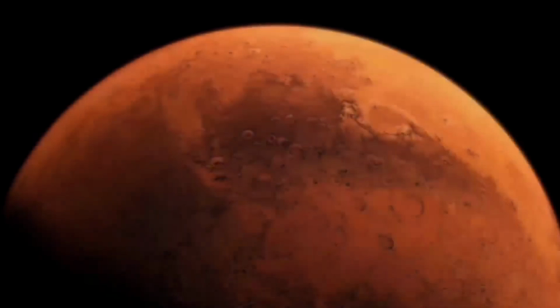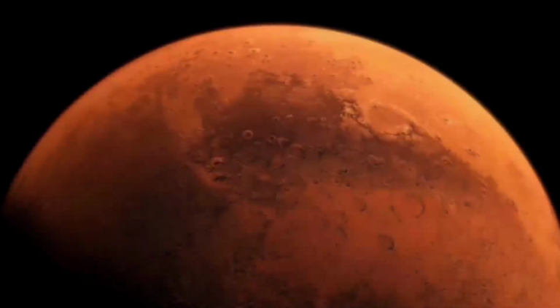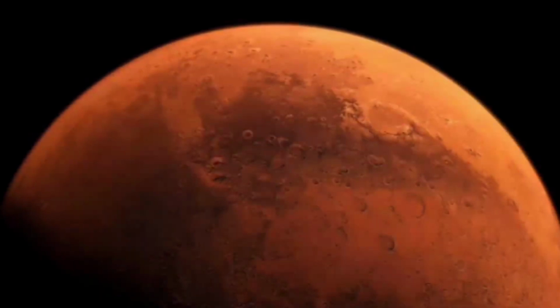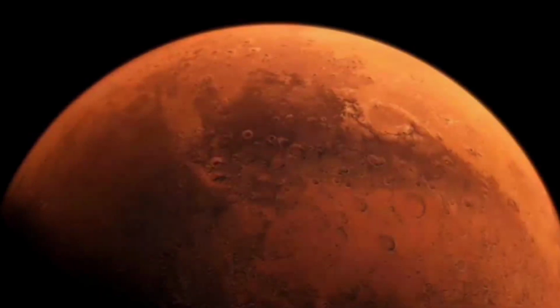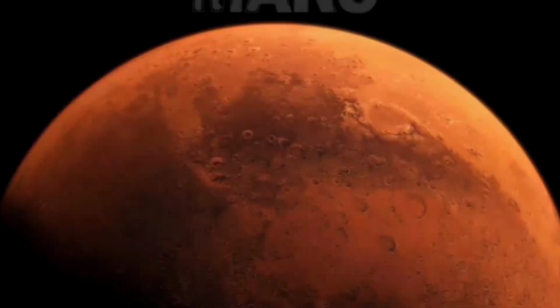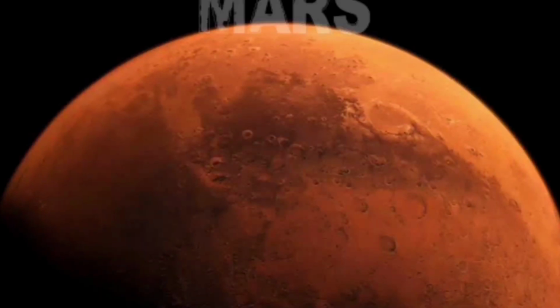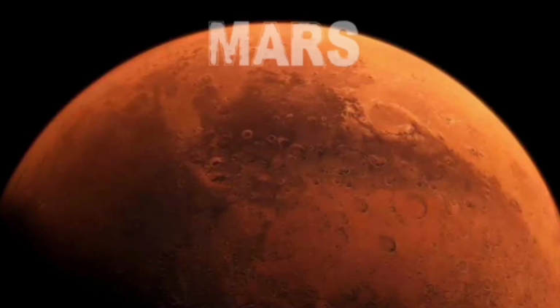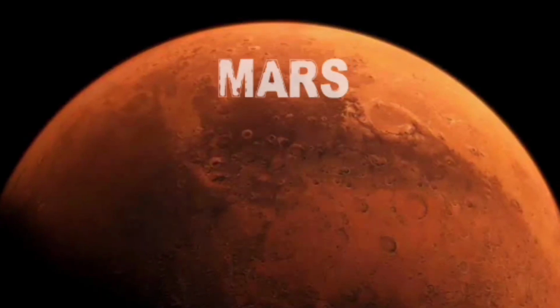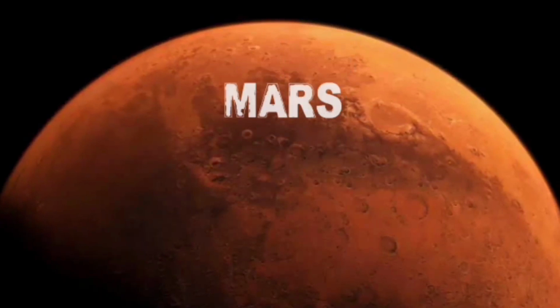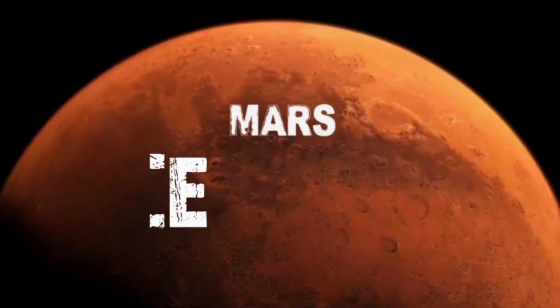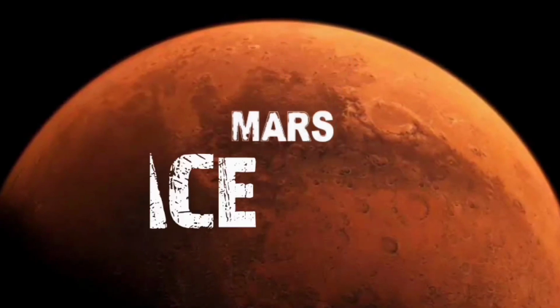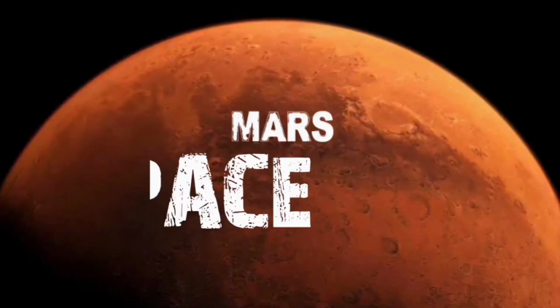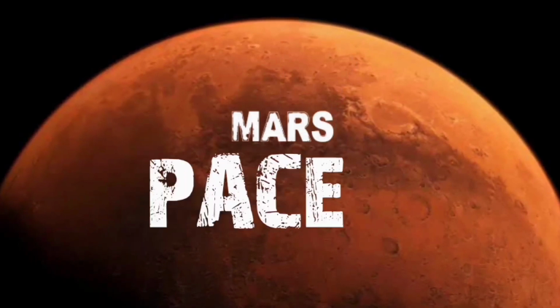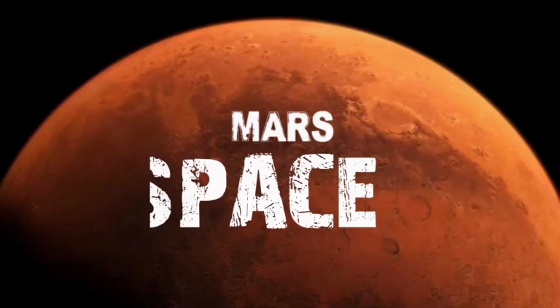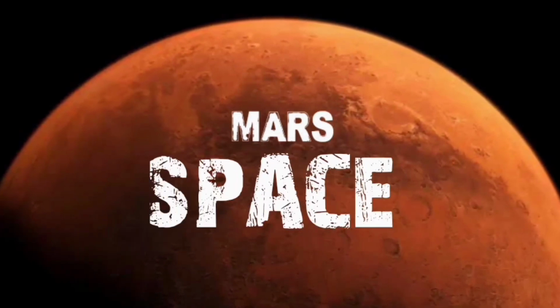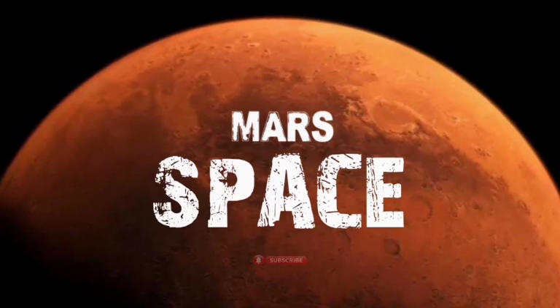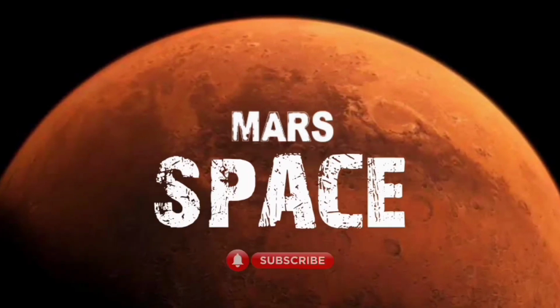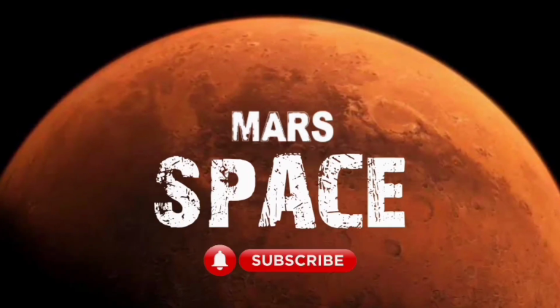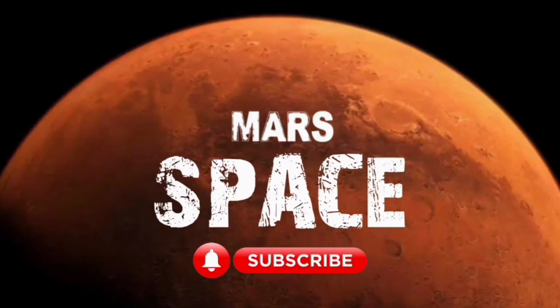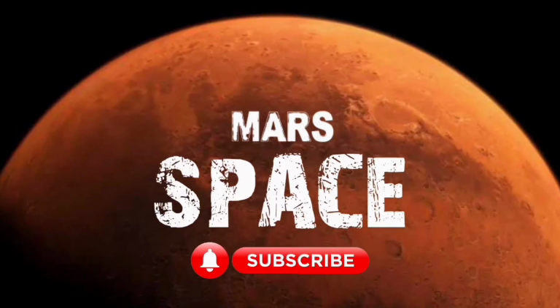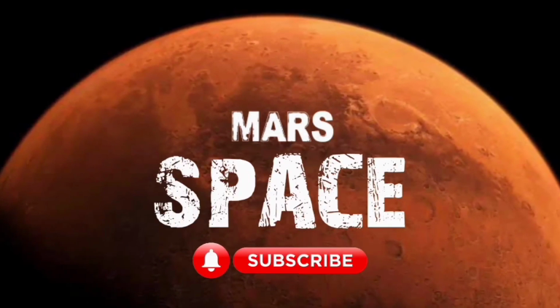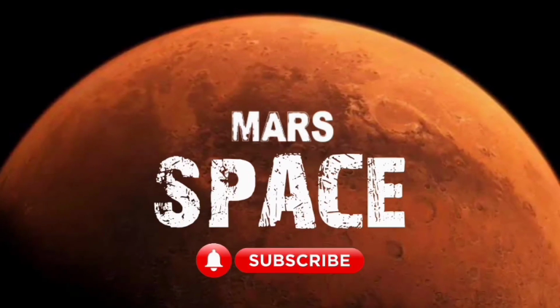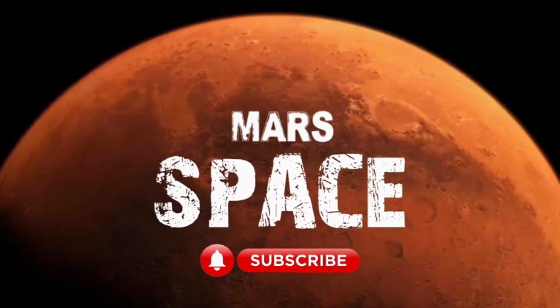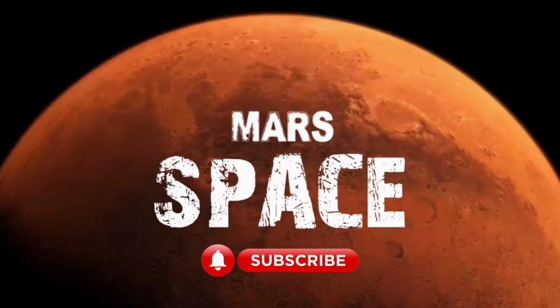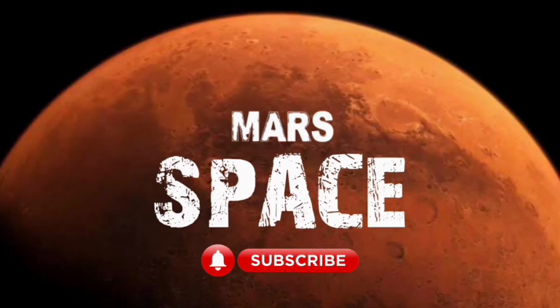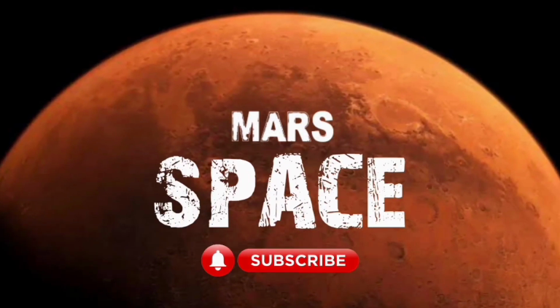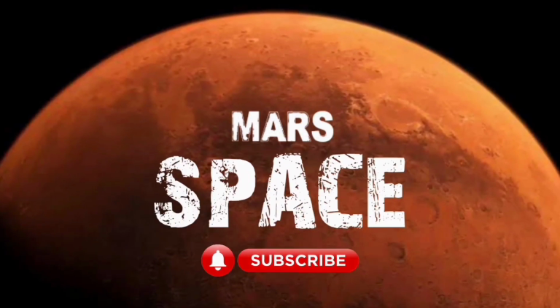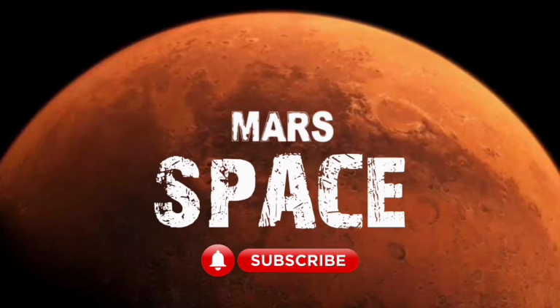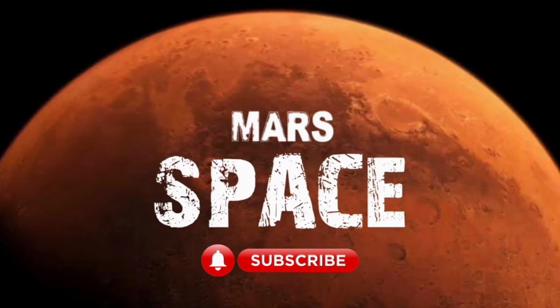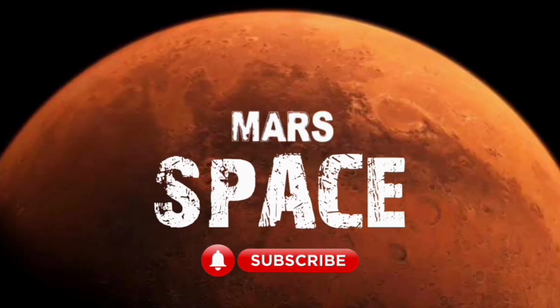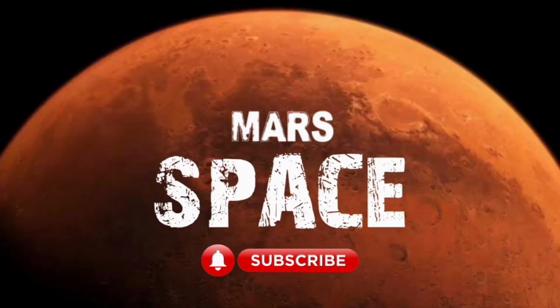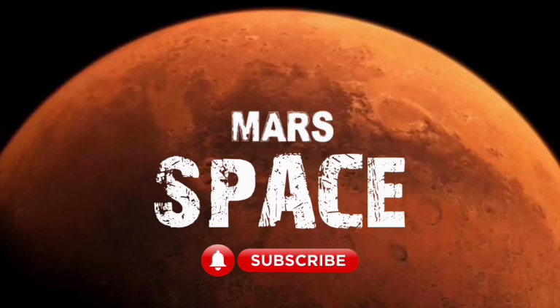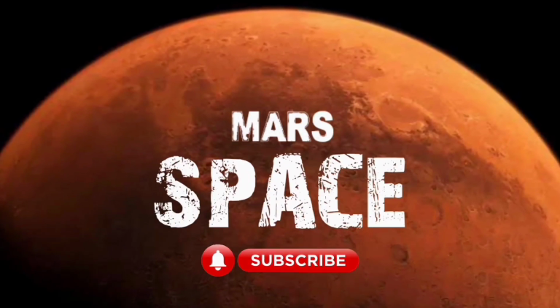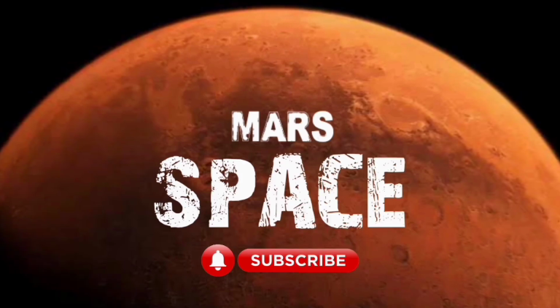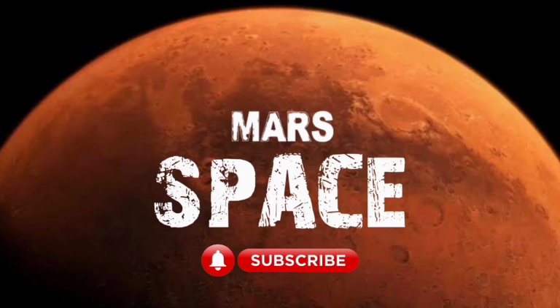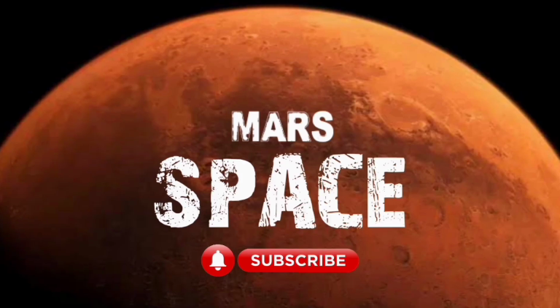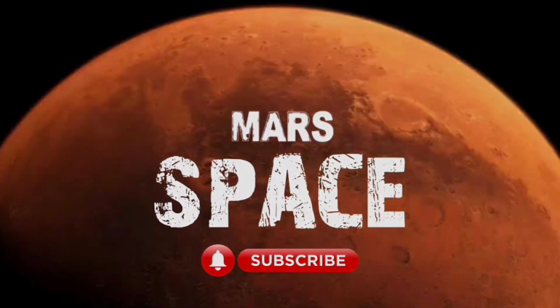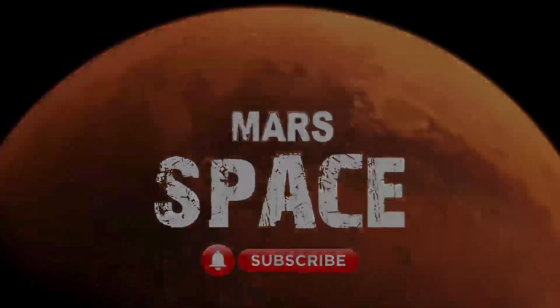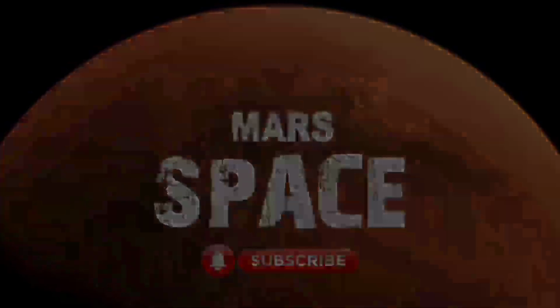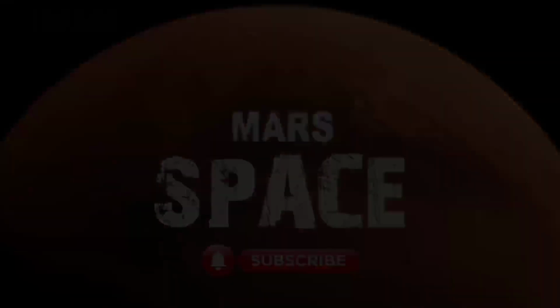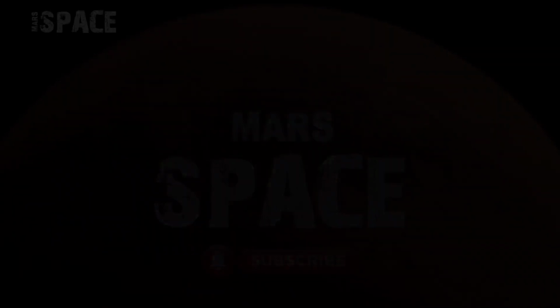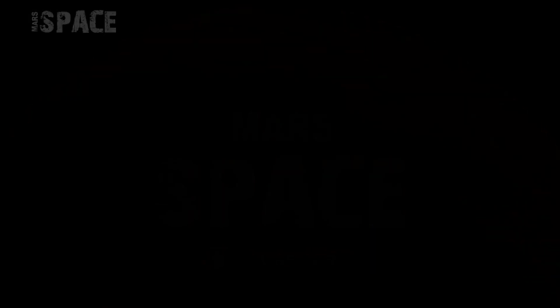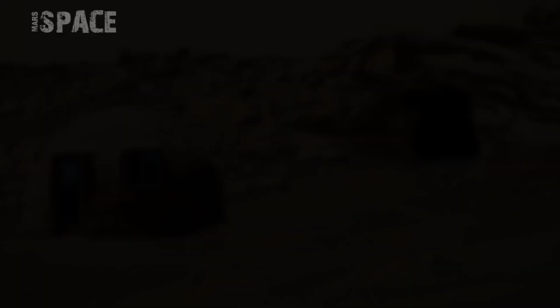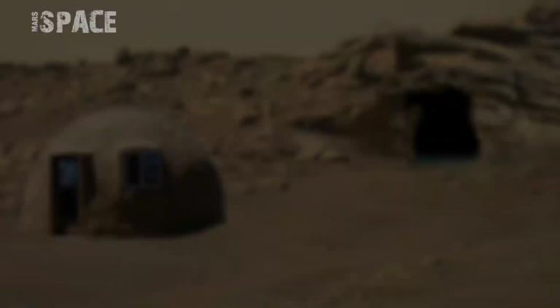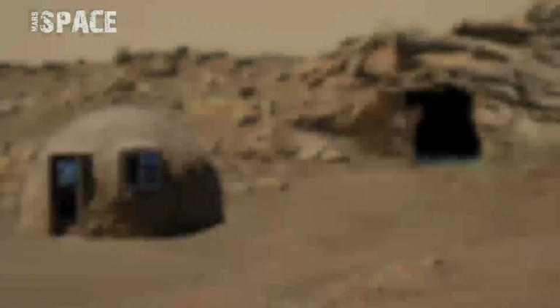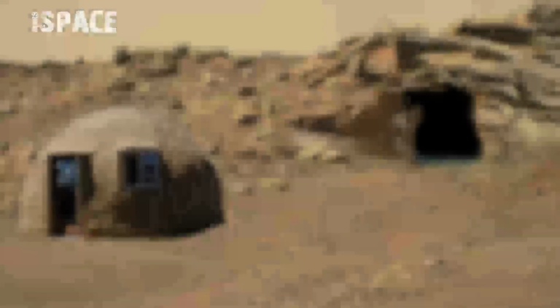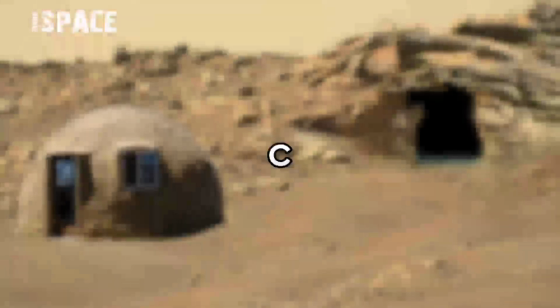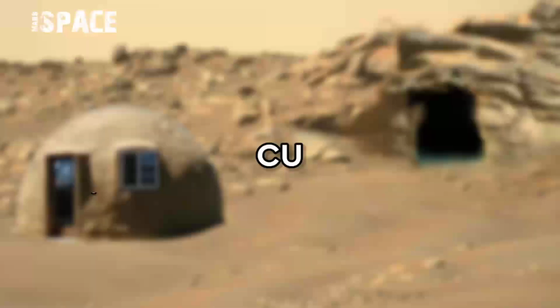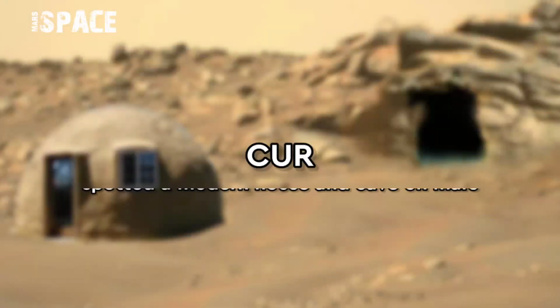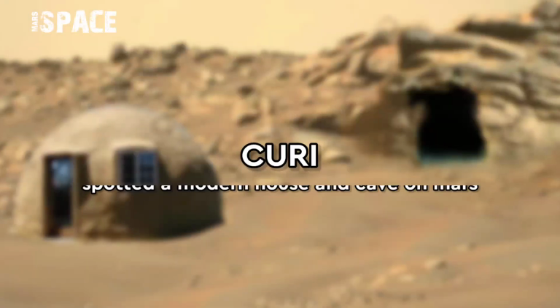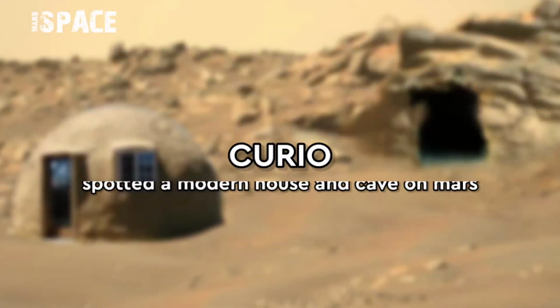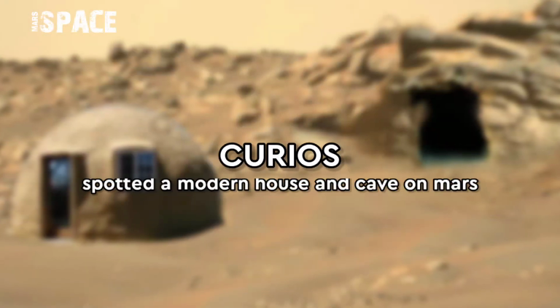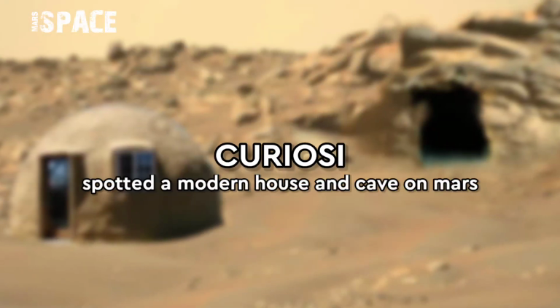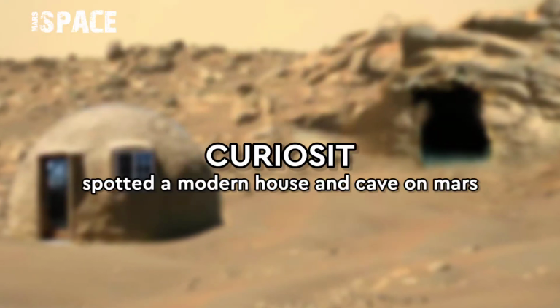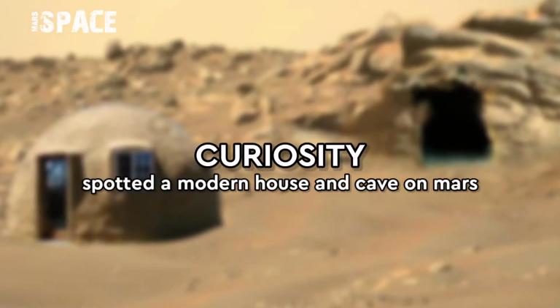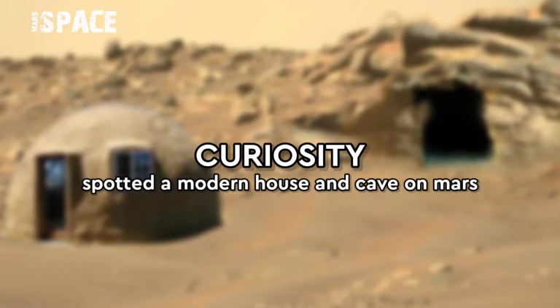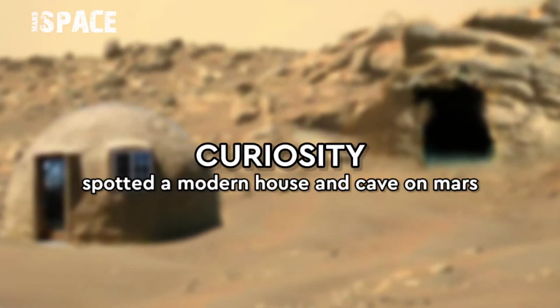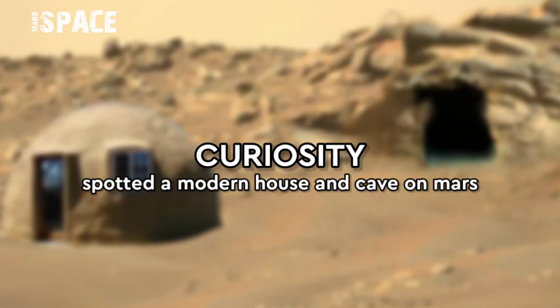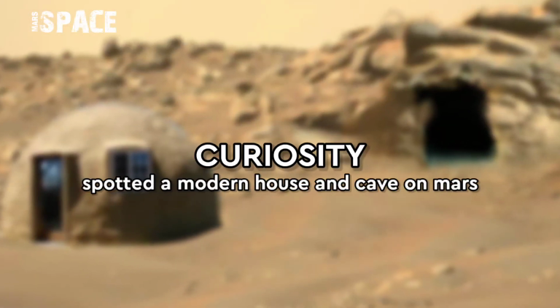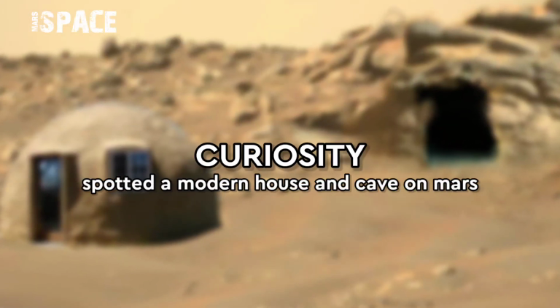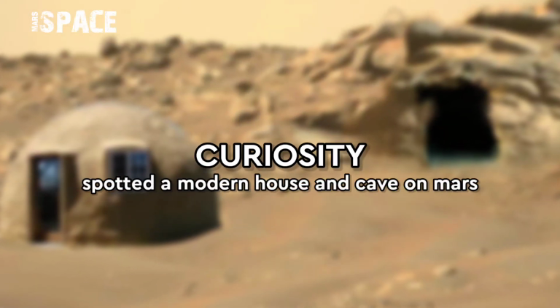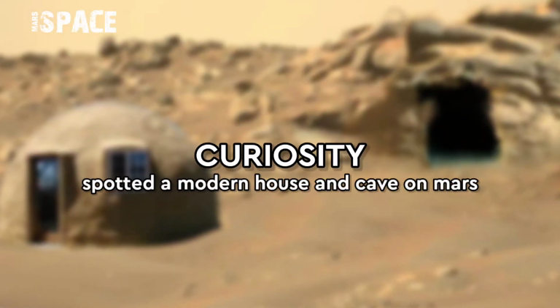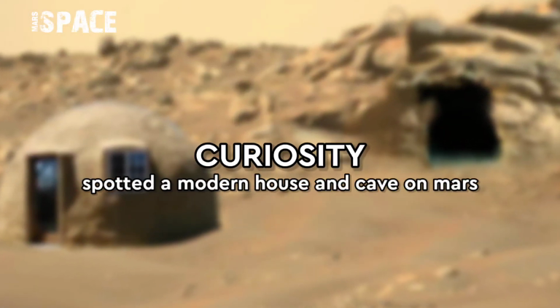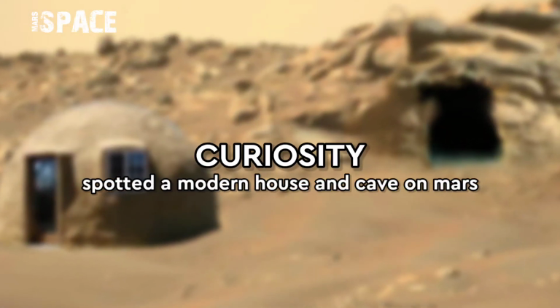Hi everyone, welcome back to our YouTube channel Mars is Best. If you are new, hit the bell icon with thumbs up and please watch the full video.